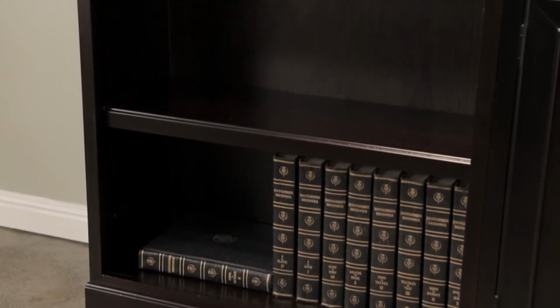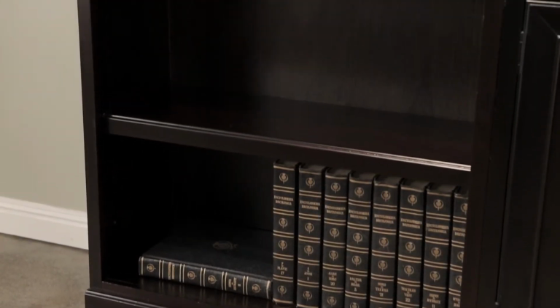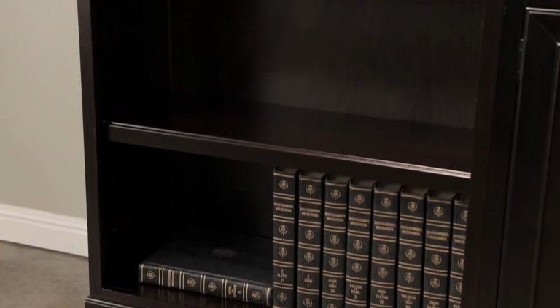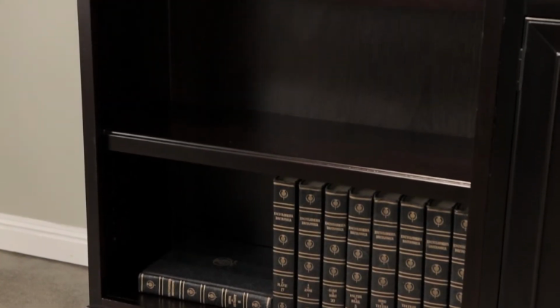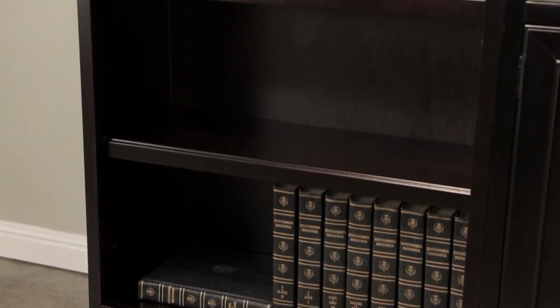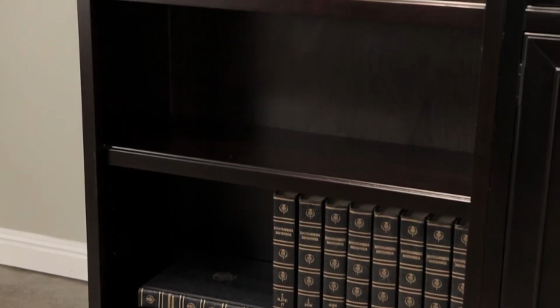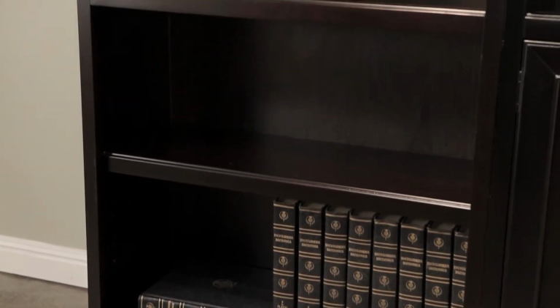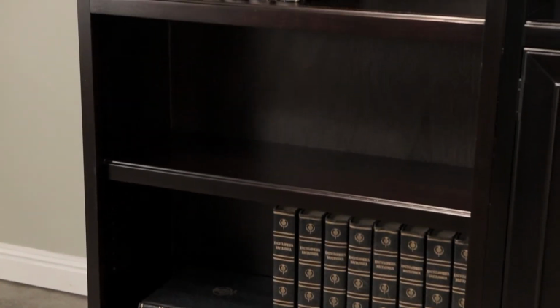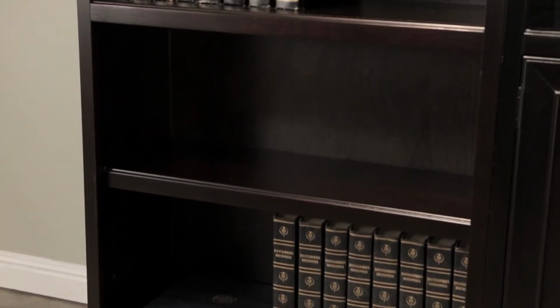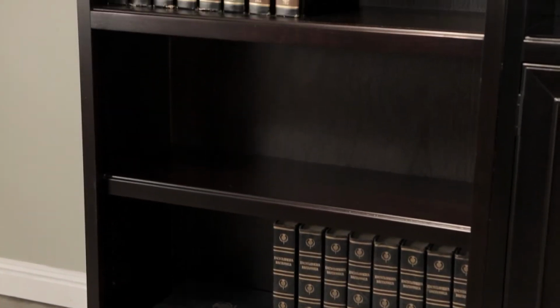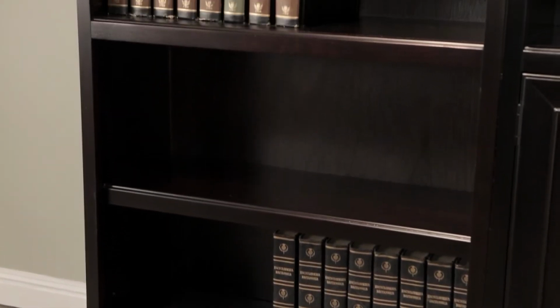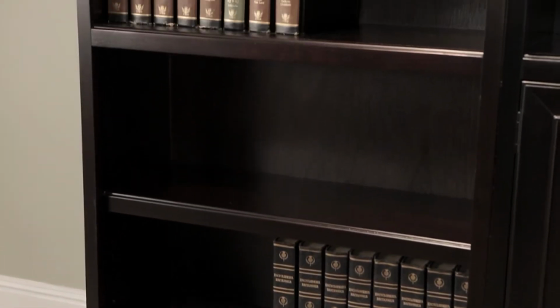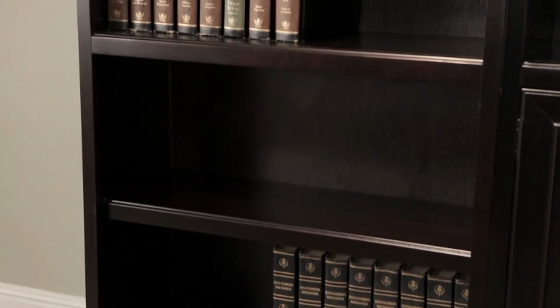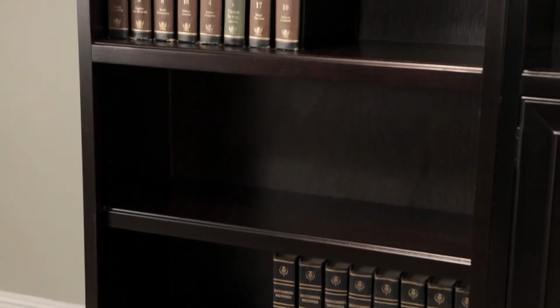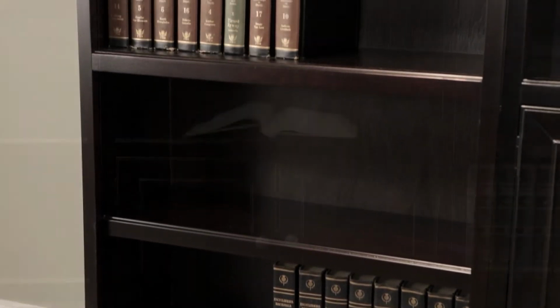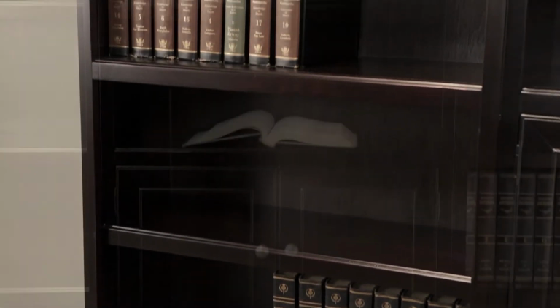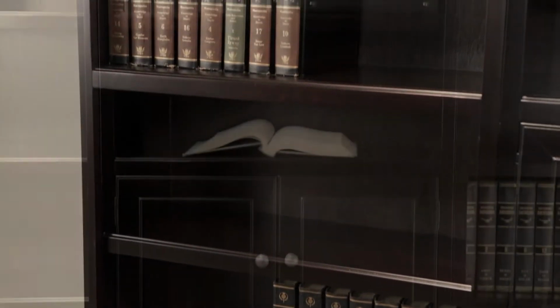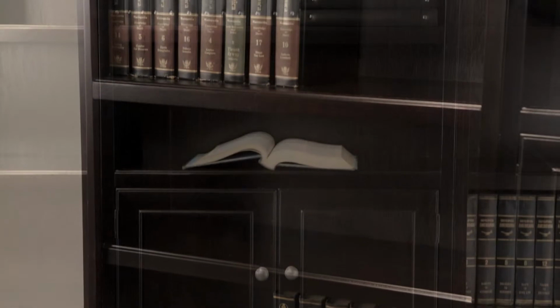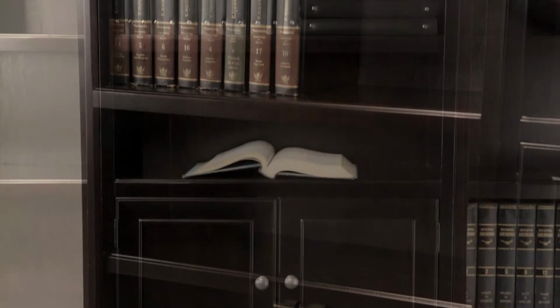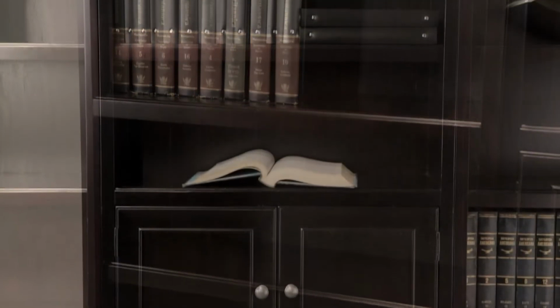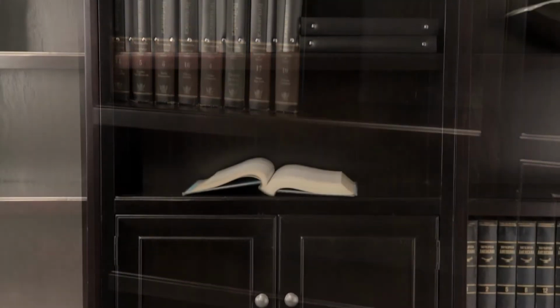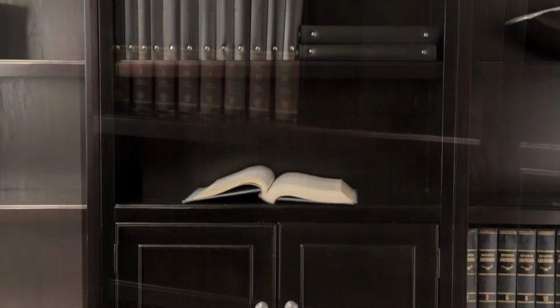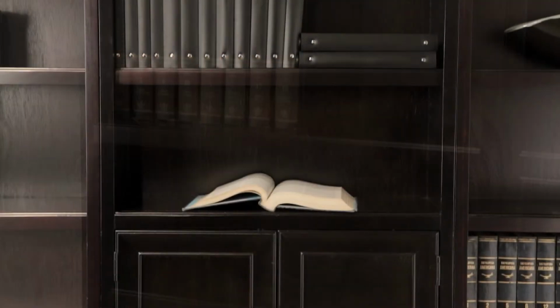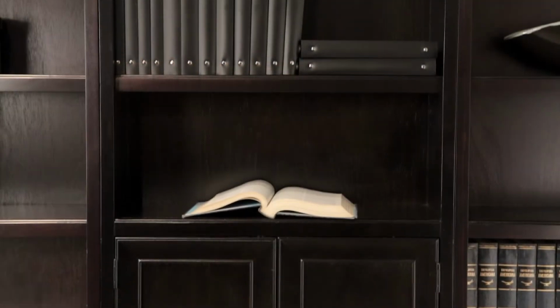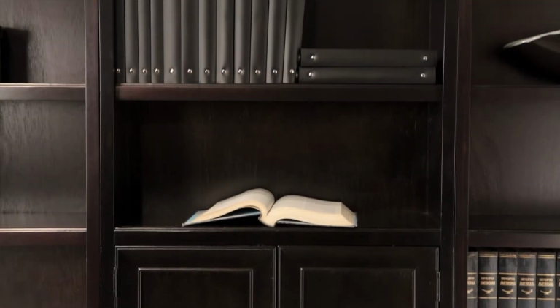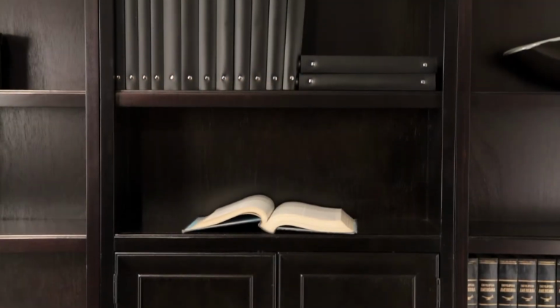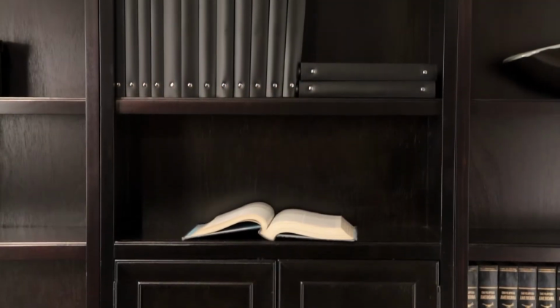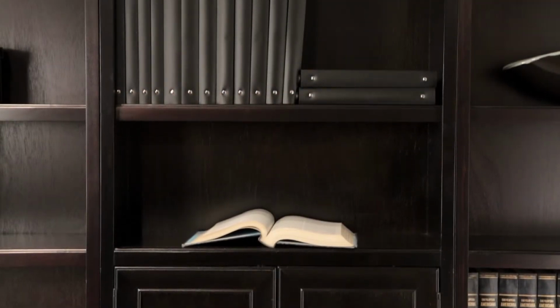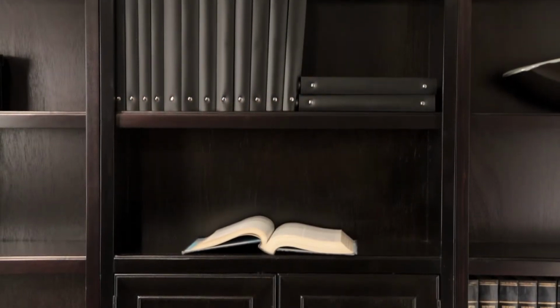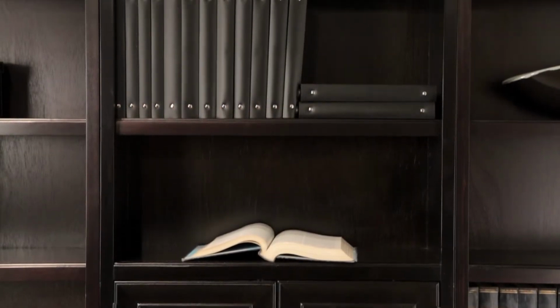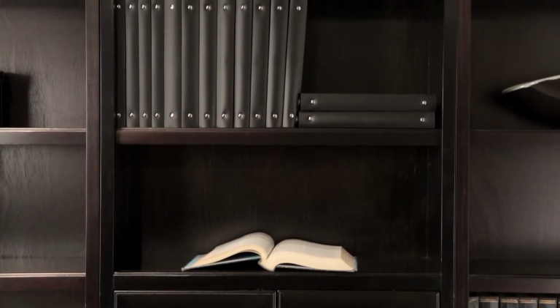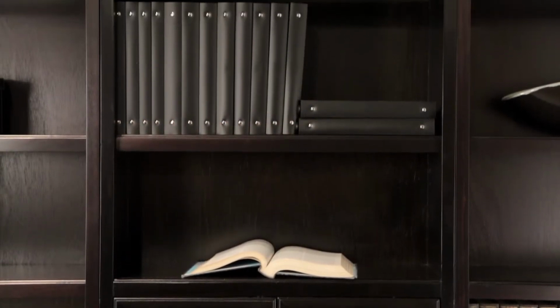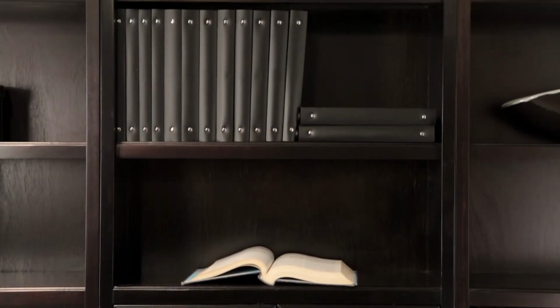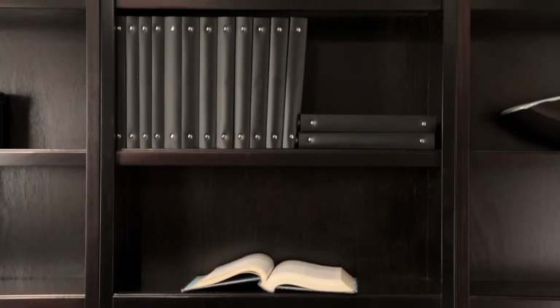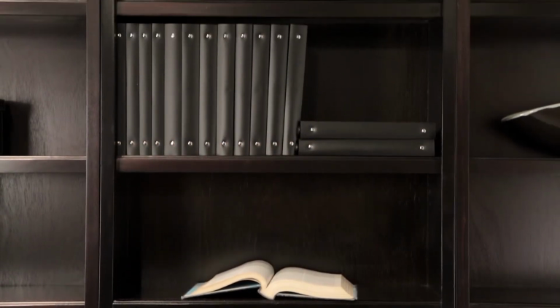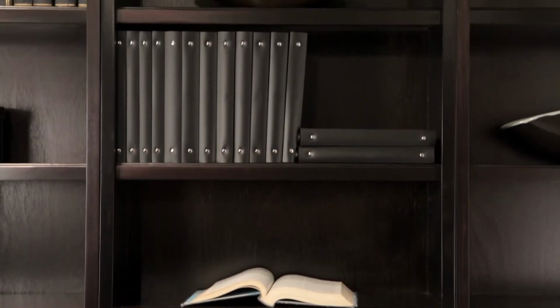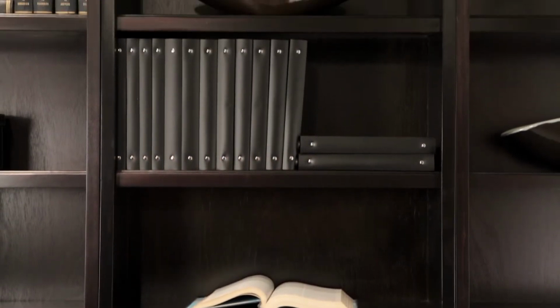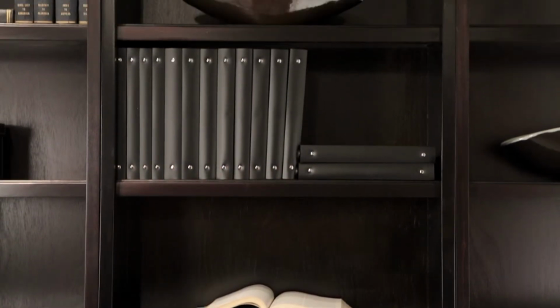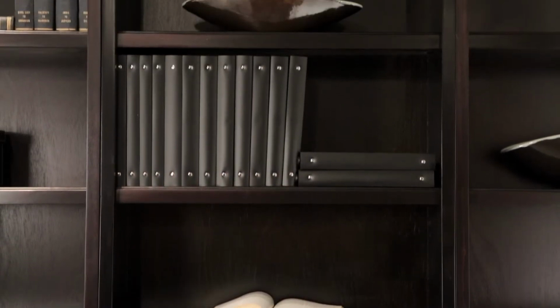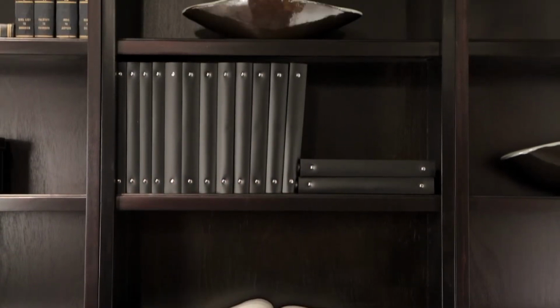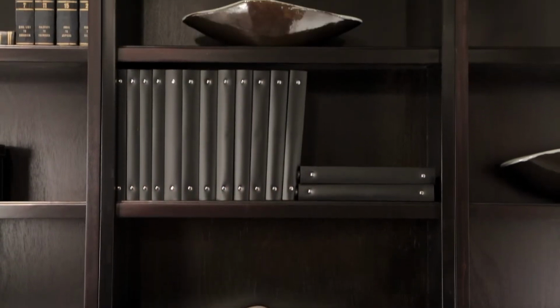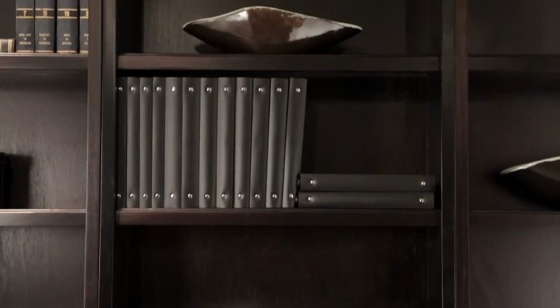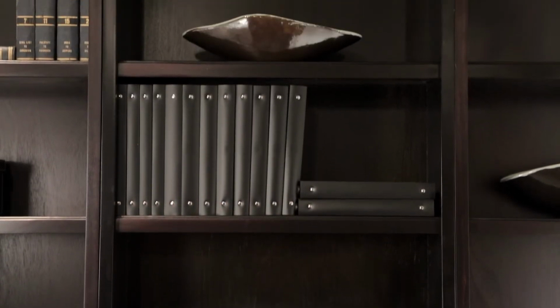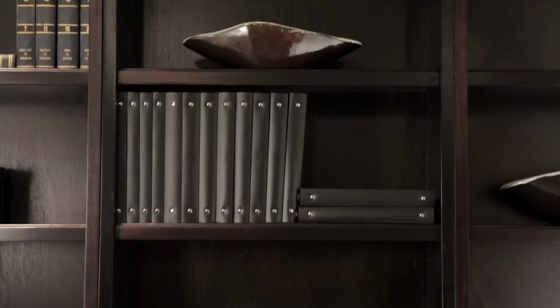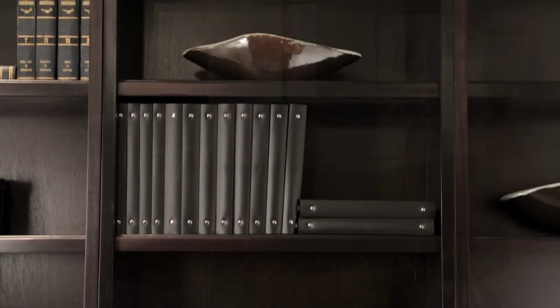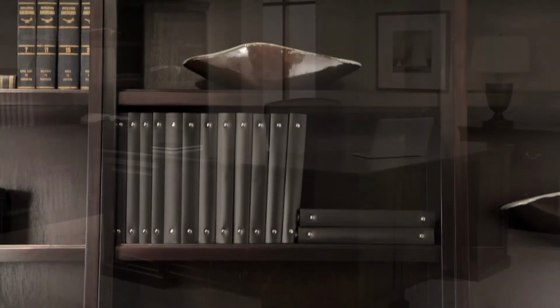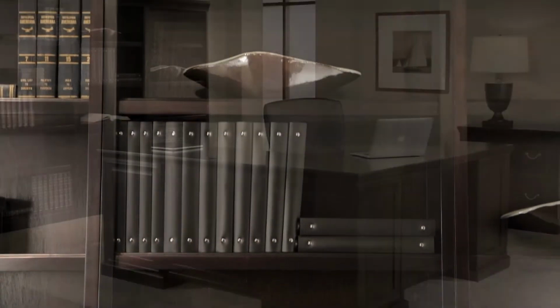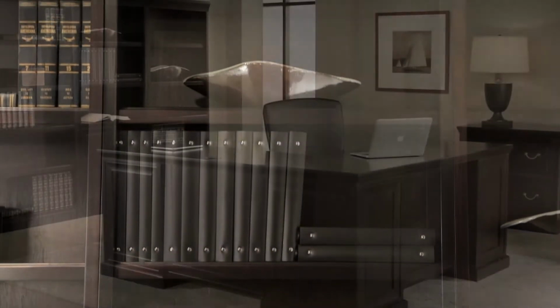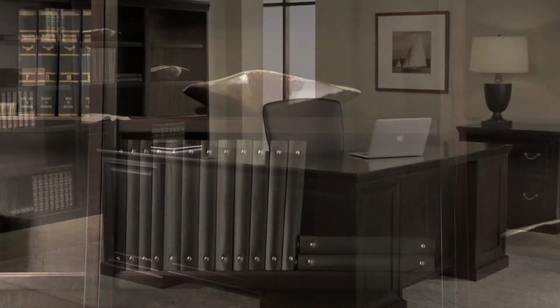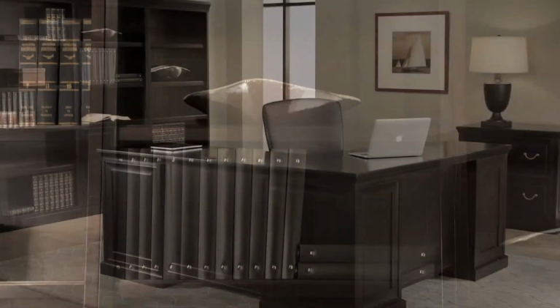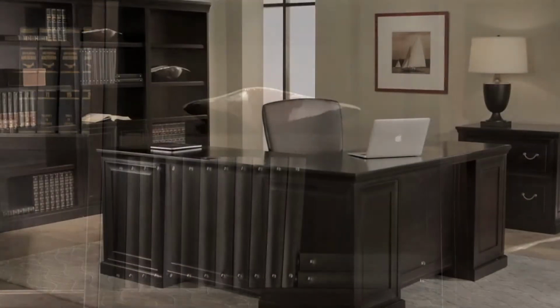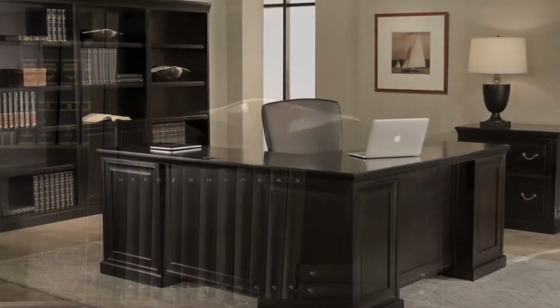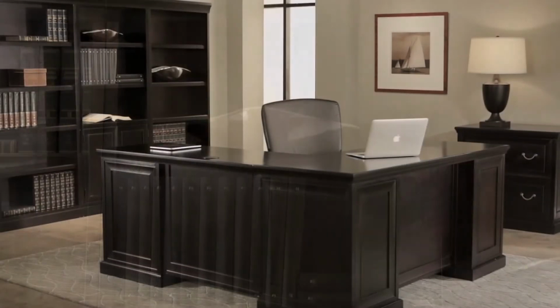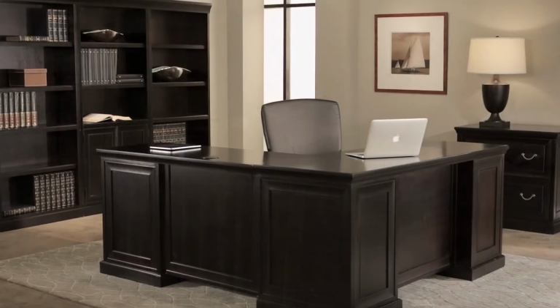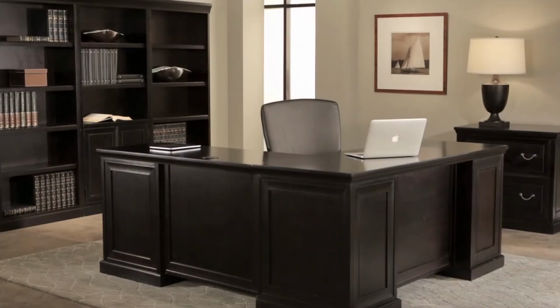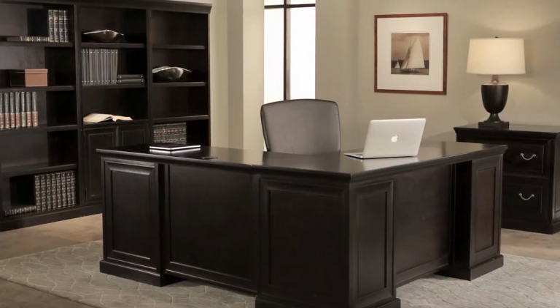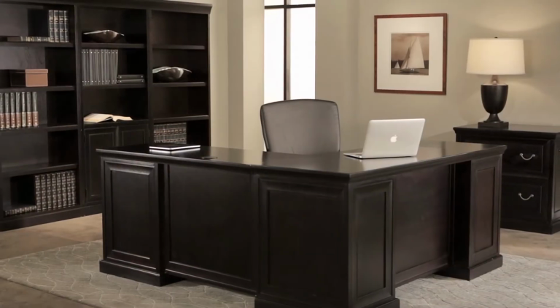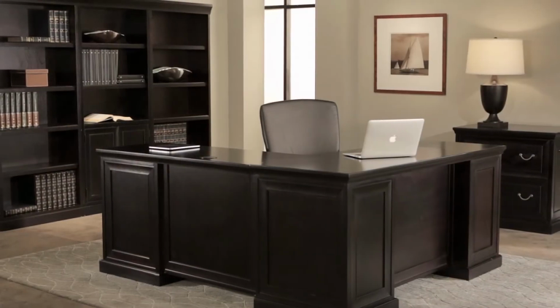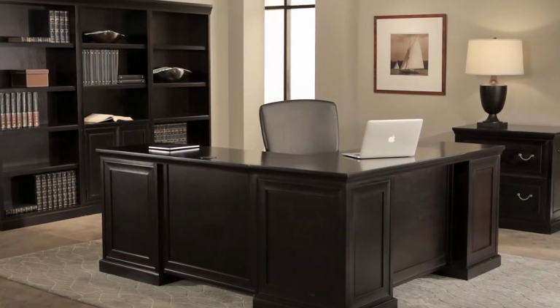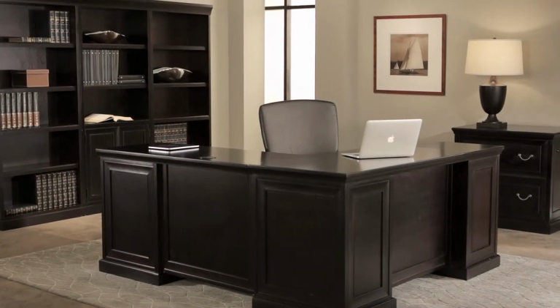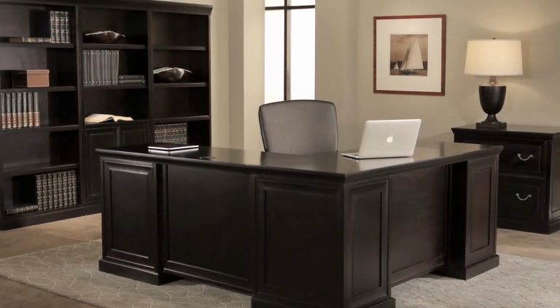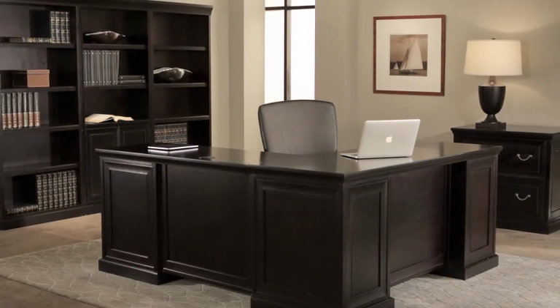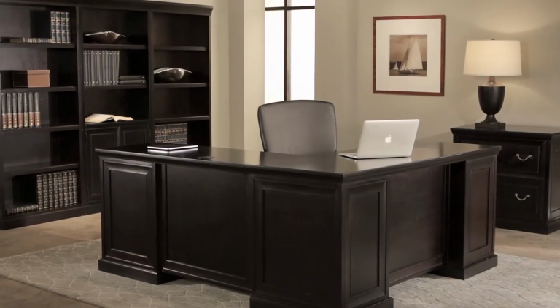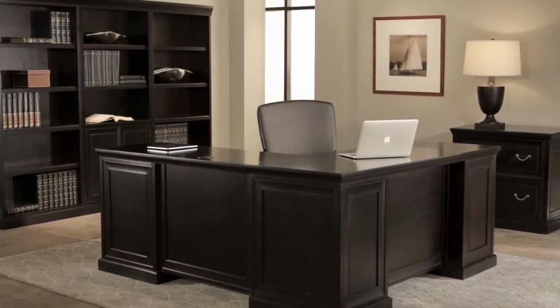Wherever you work, our Fulton Collection provides function, quality, and style to your office.